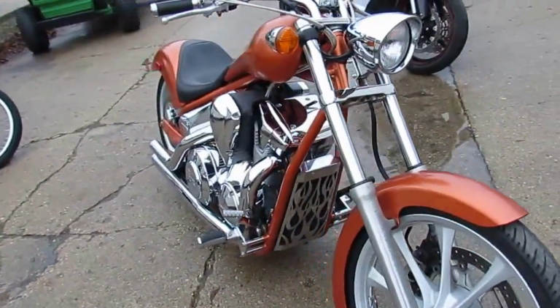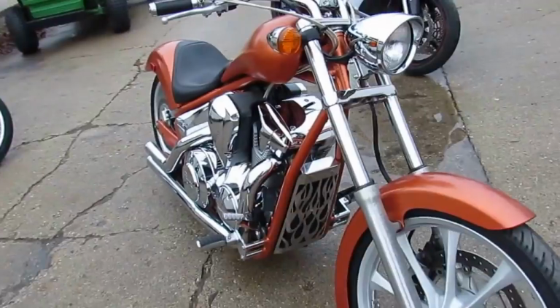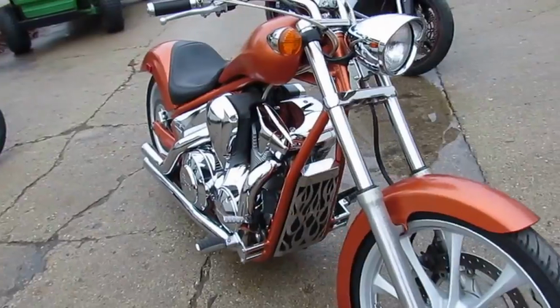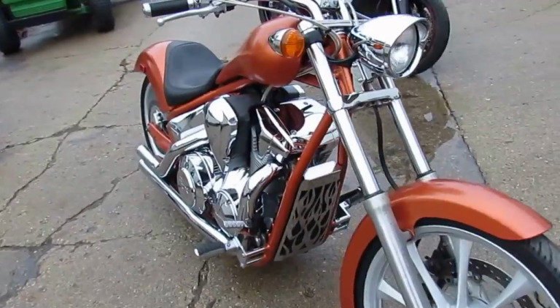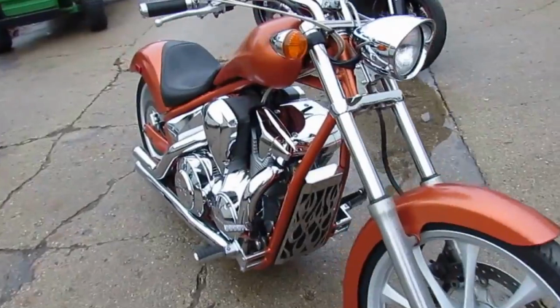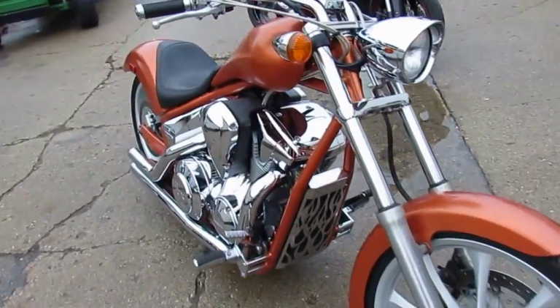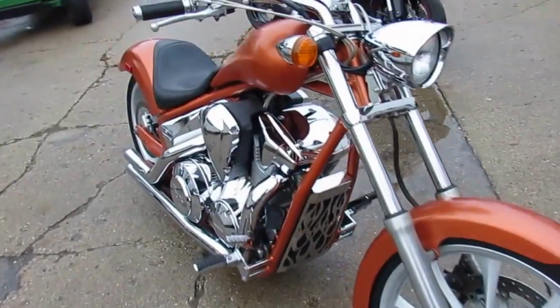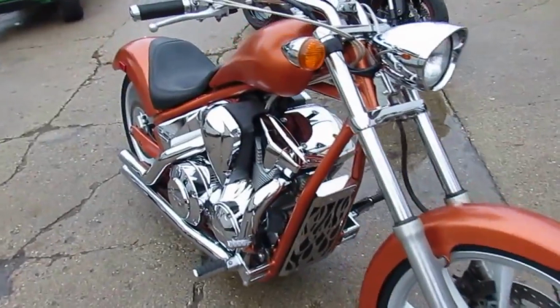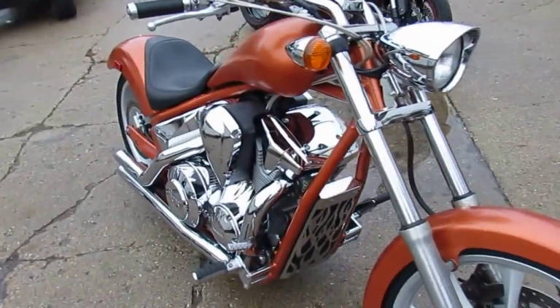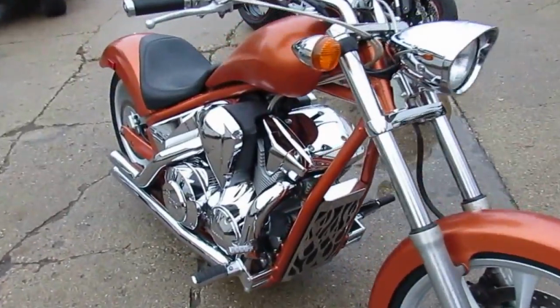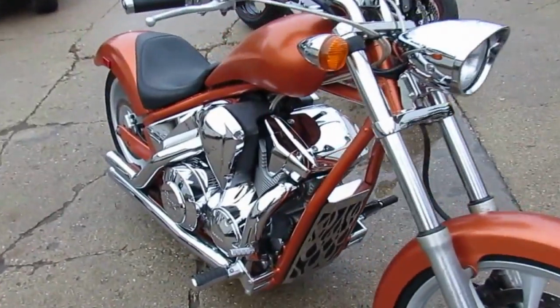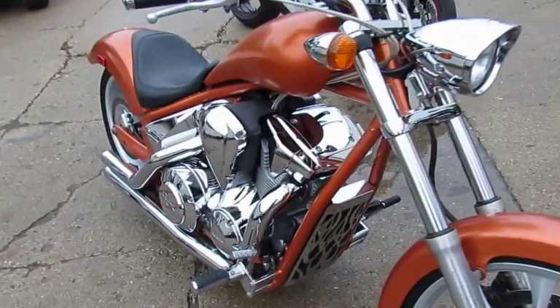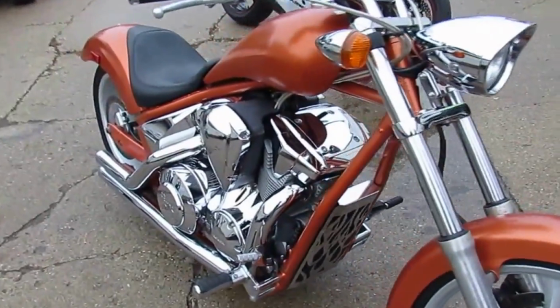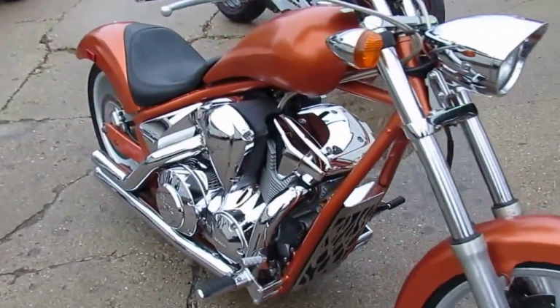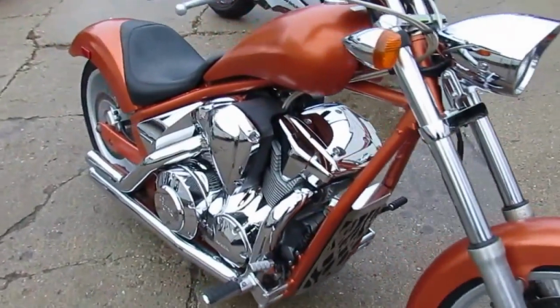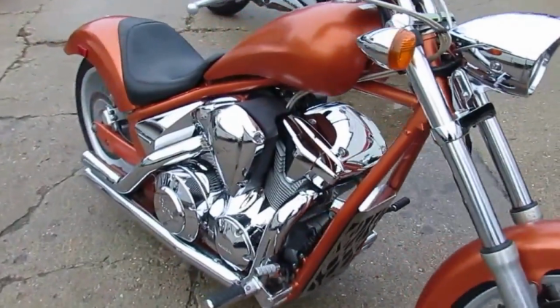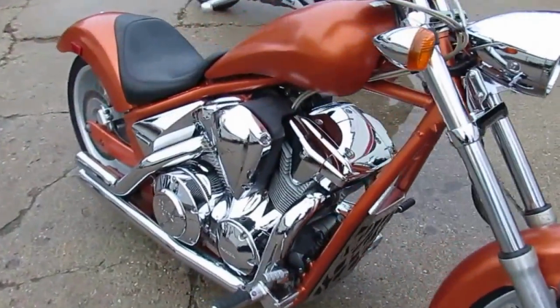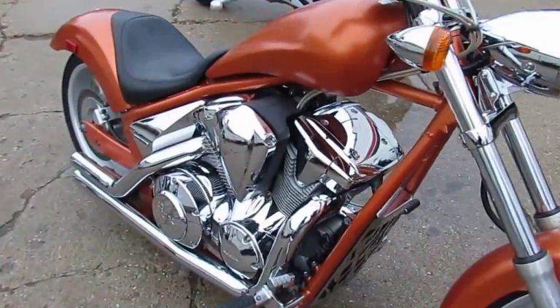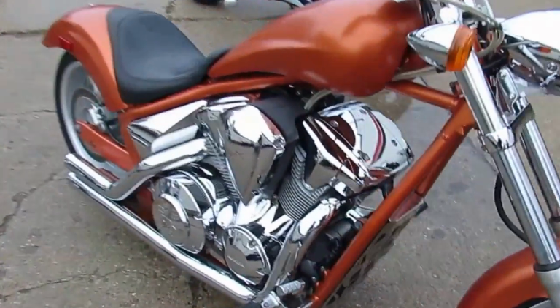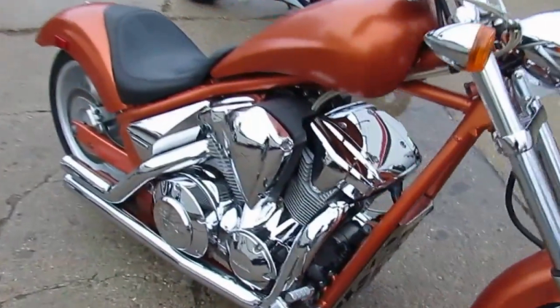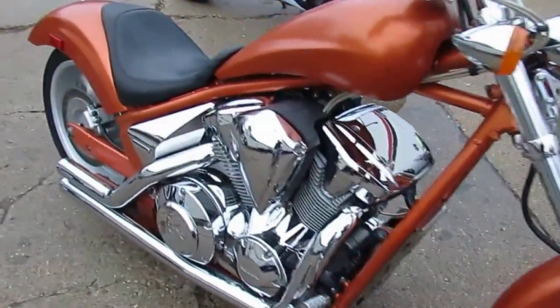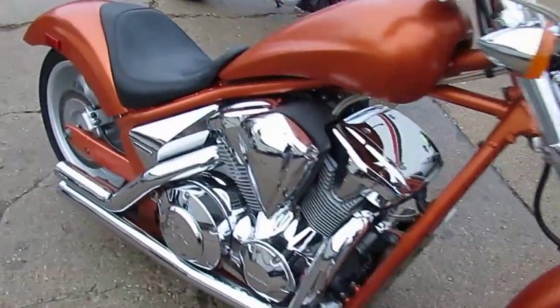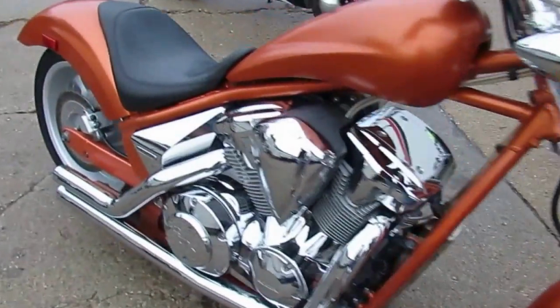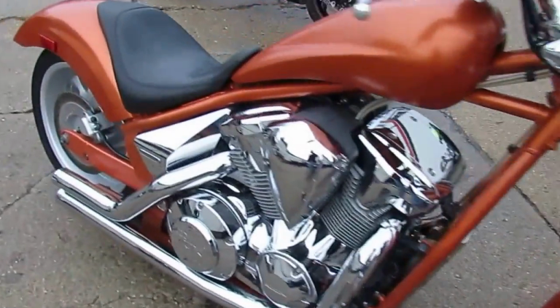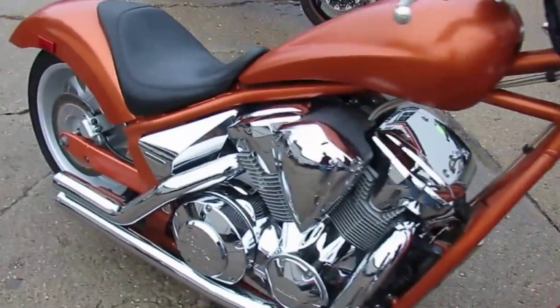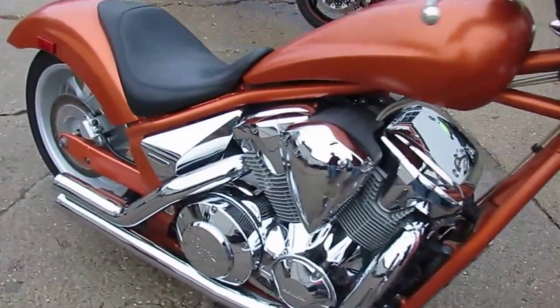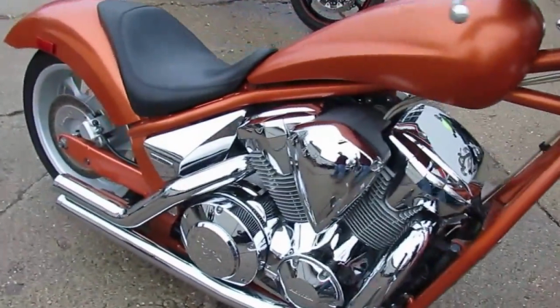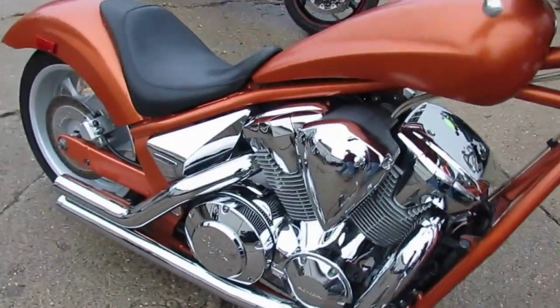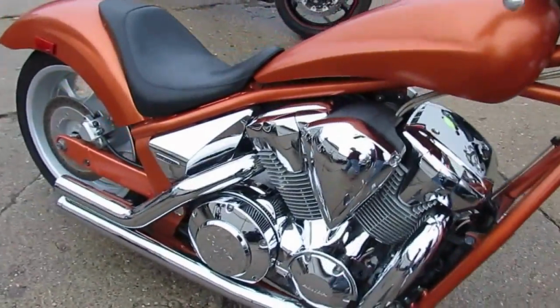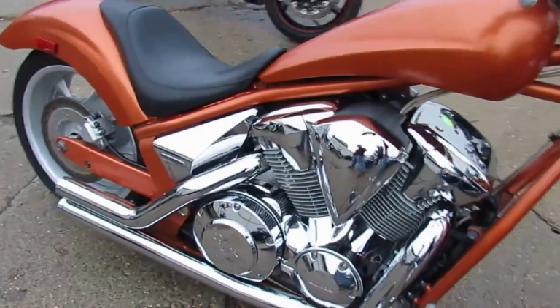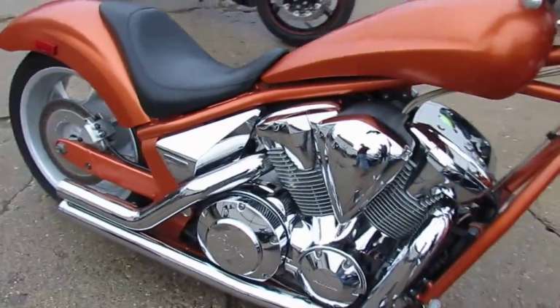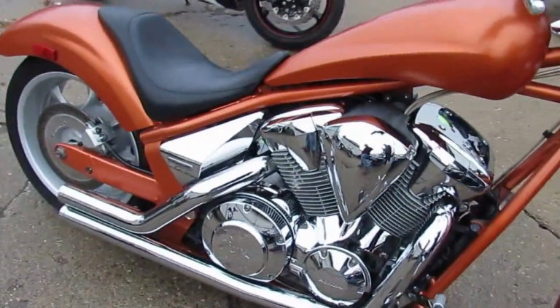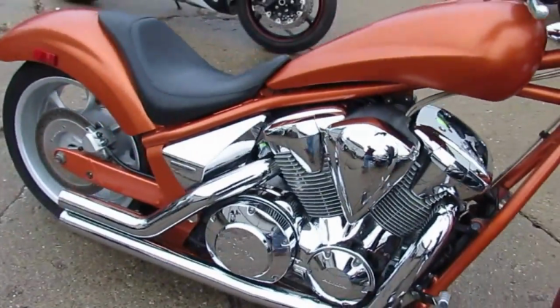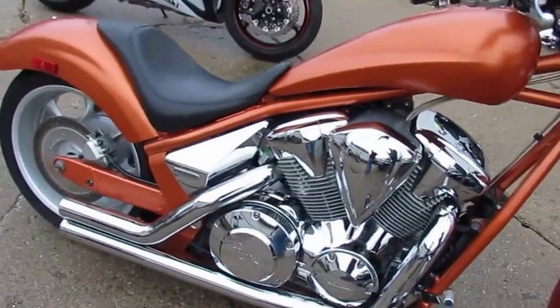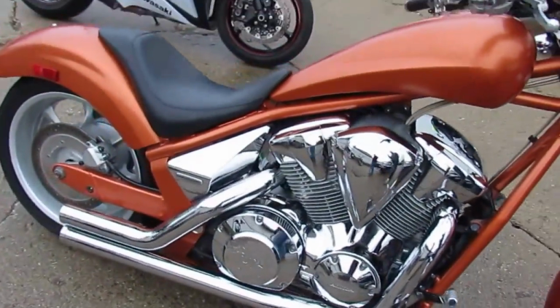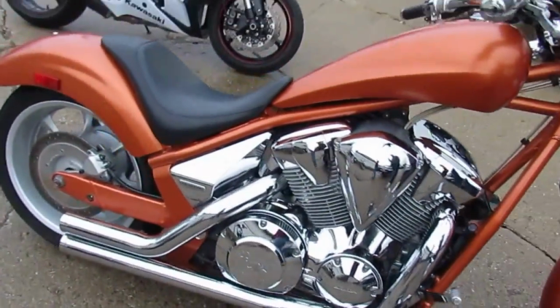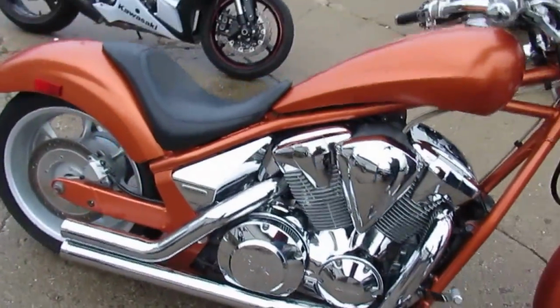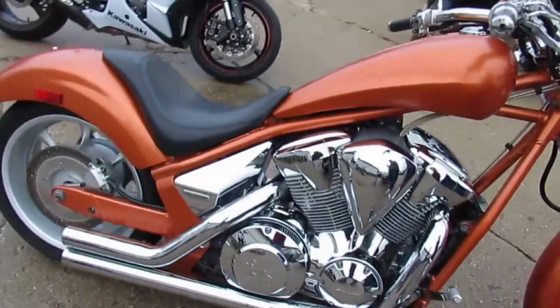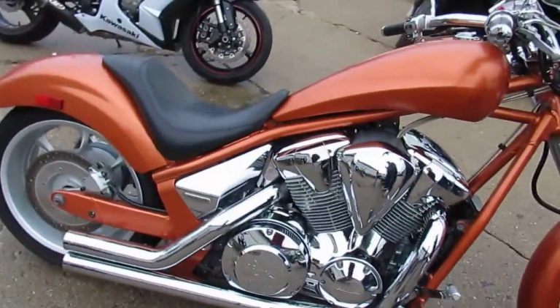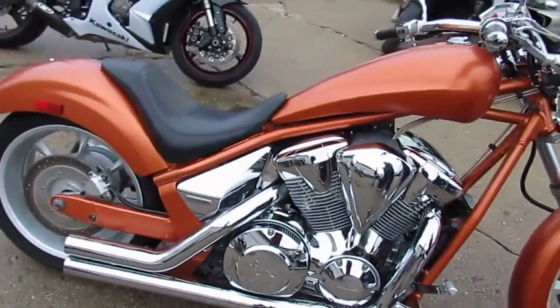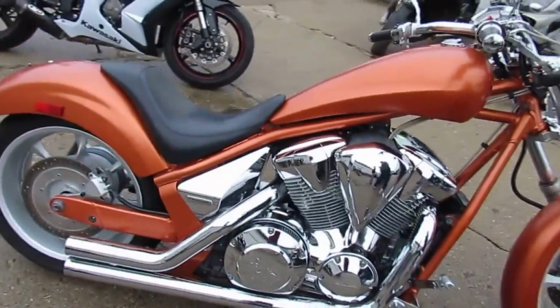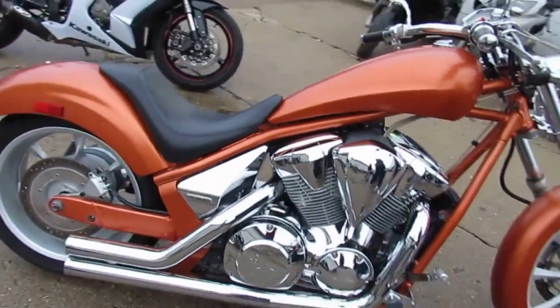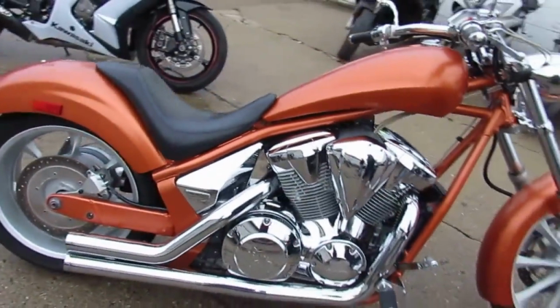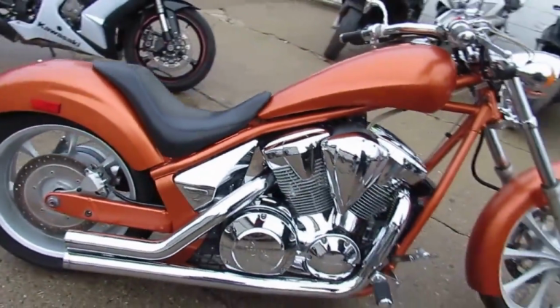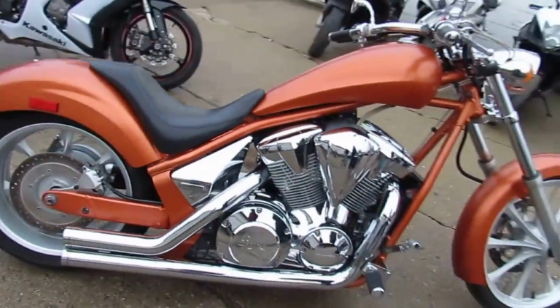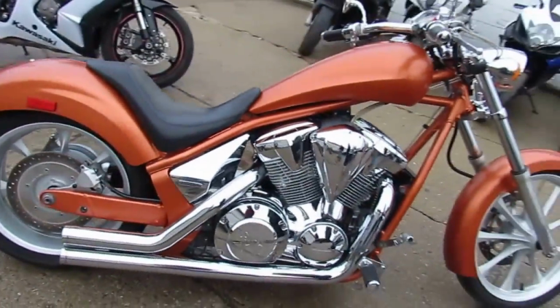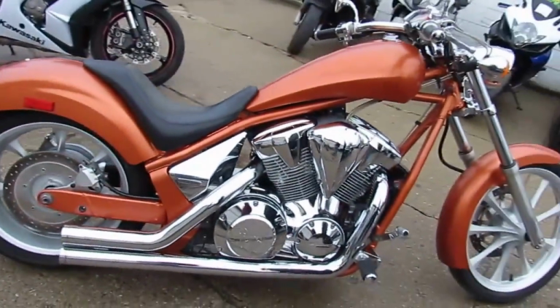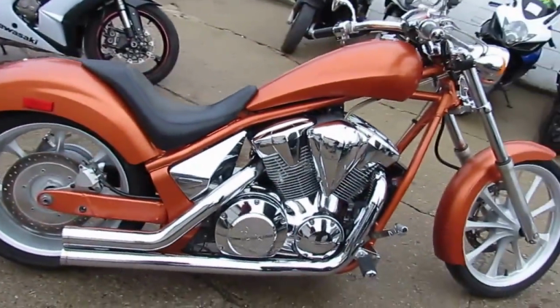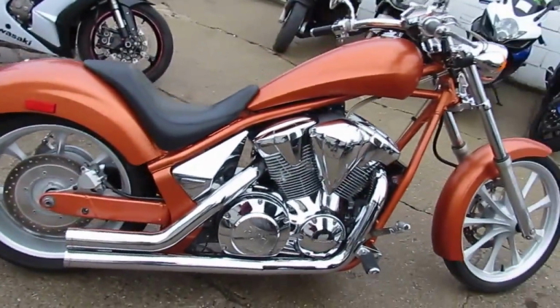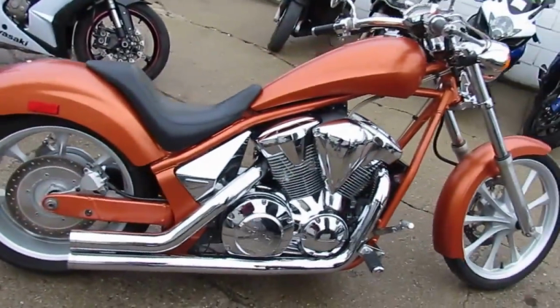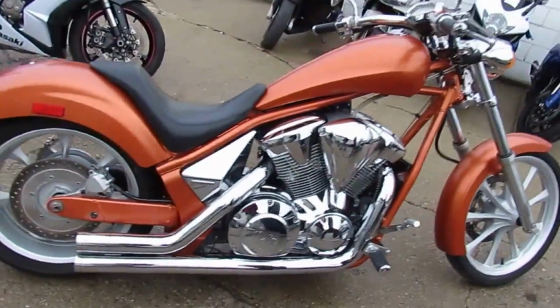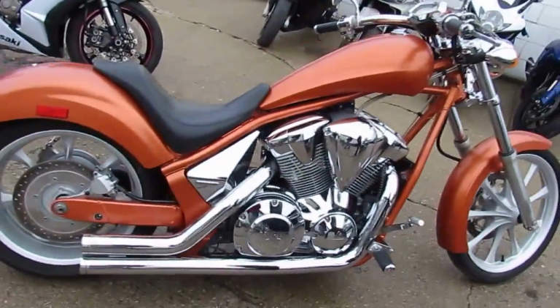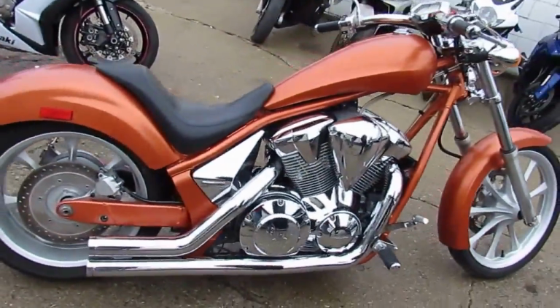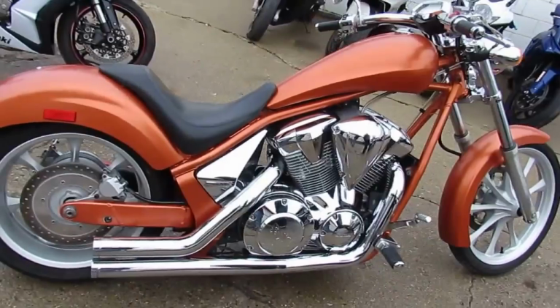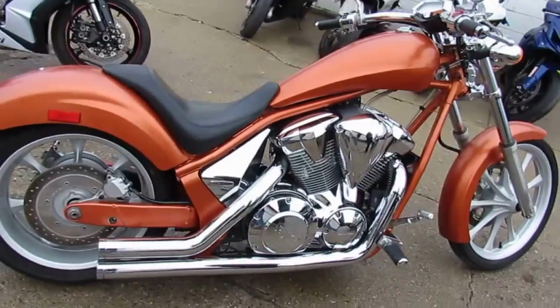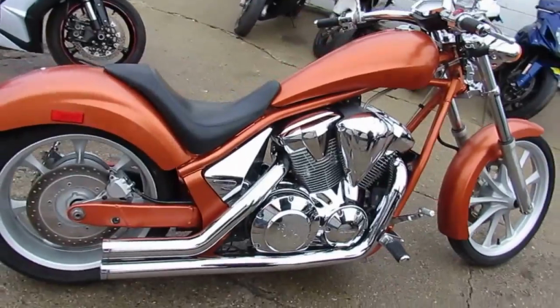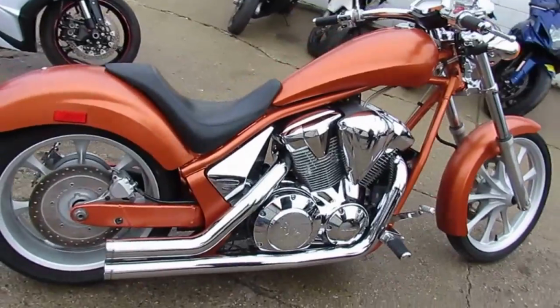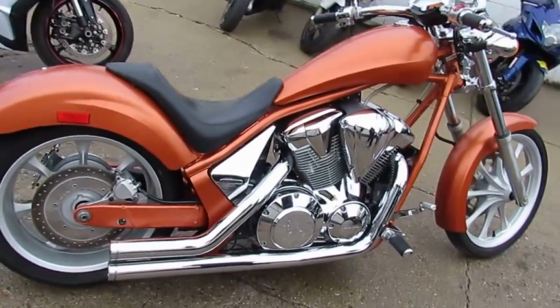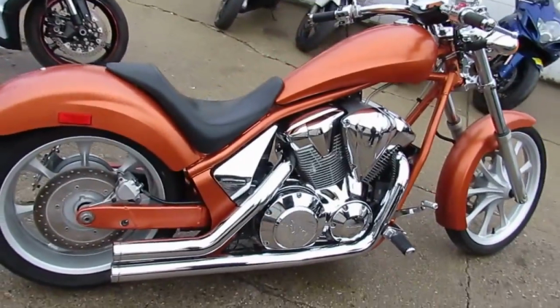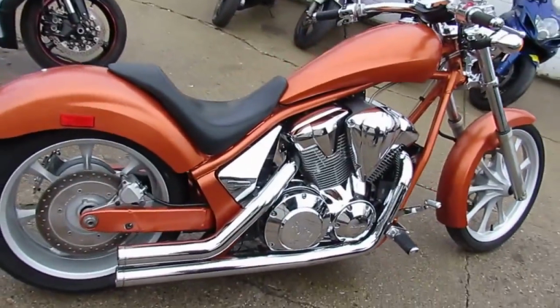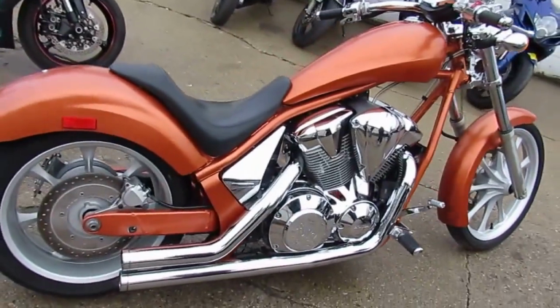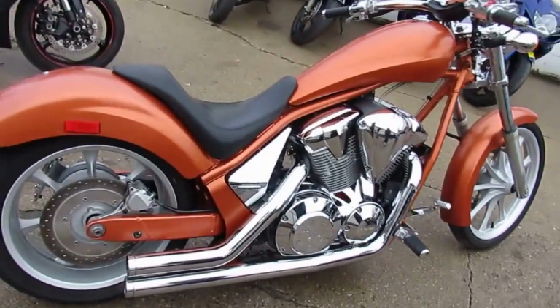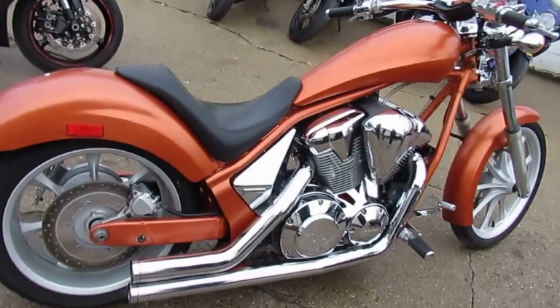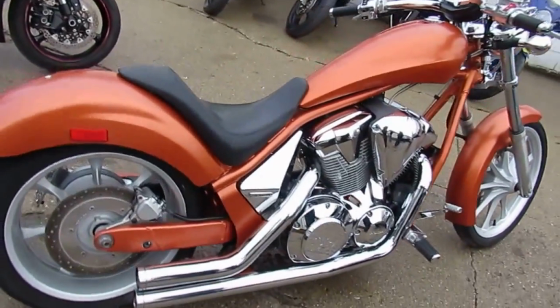This bike runs strong and needs nothing. Just serviced at an authorized Honda dealership, inspected, certified, and includes a 6-month warranty.